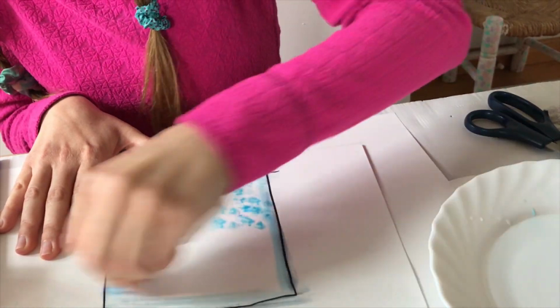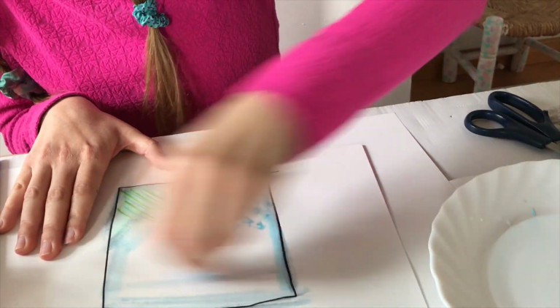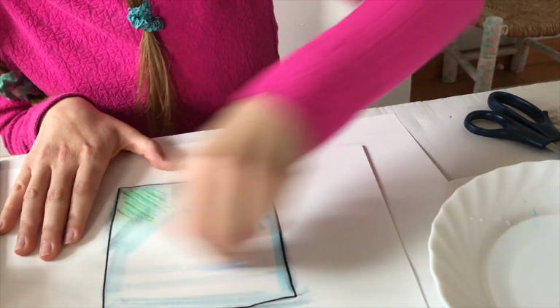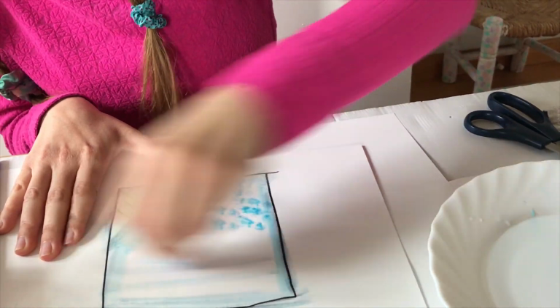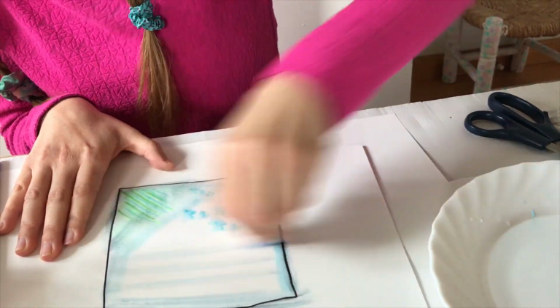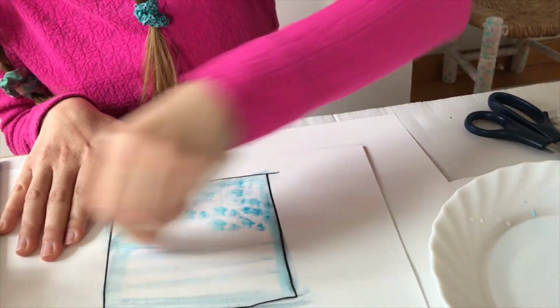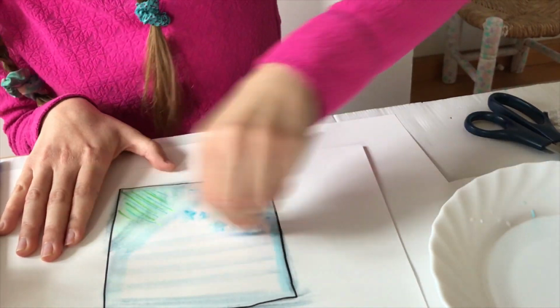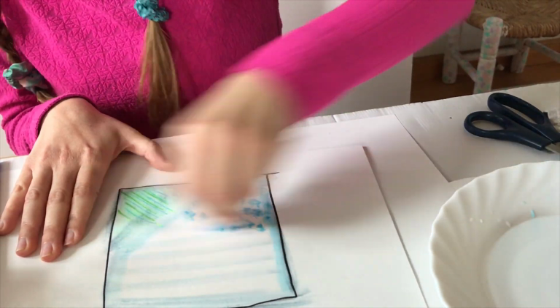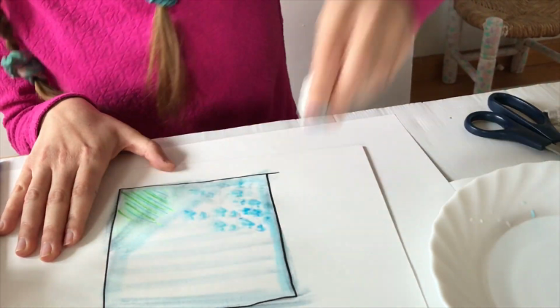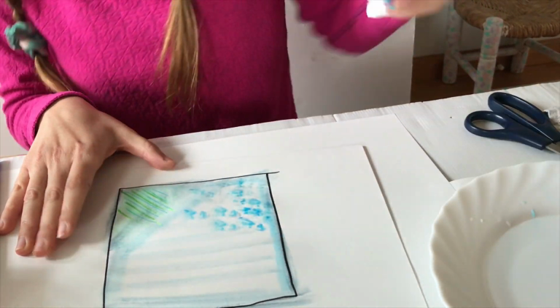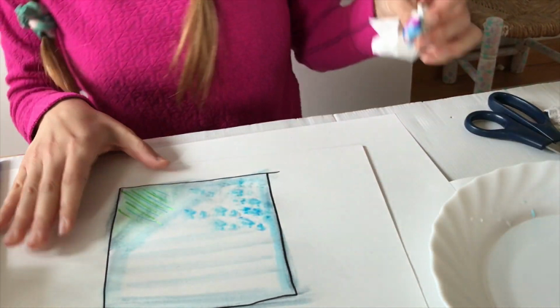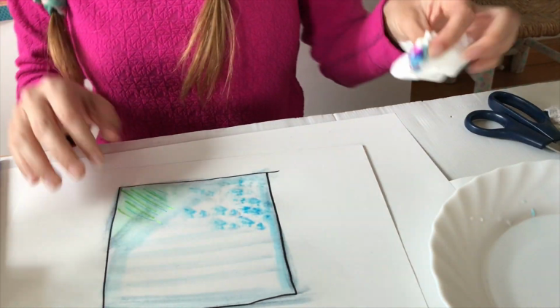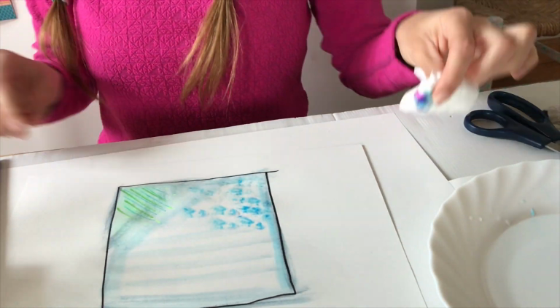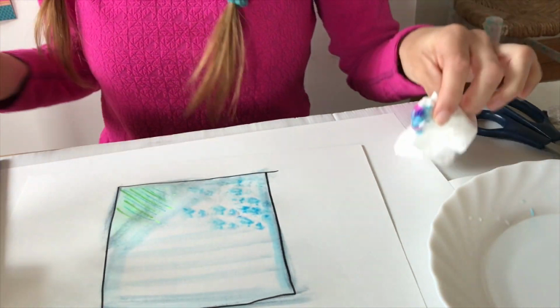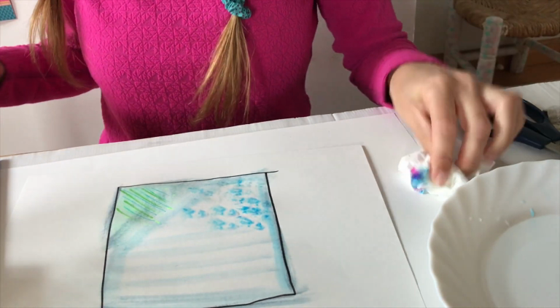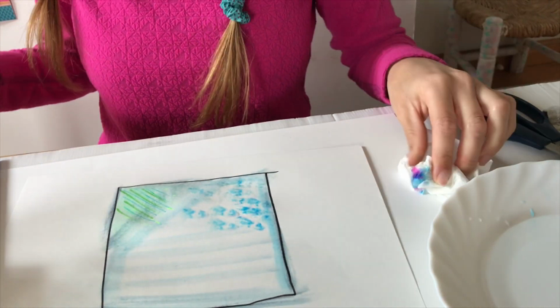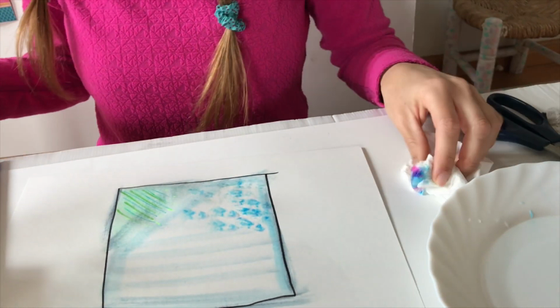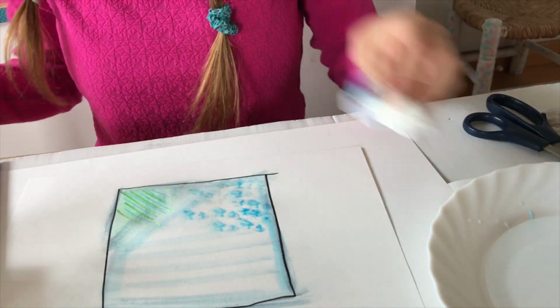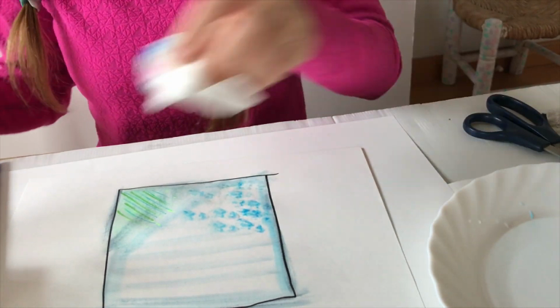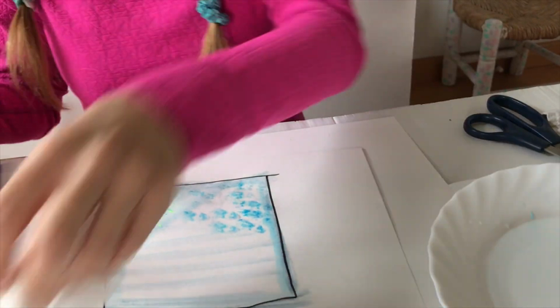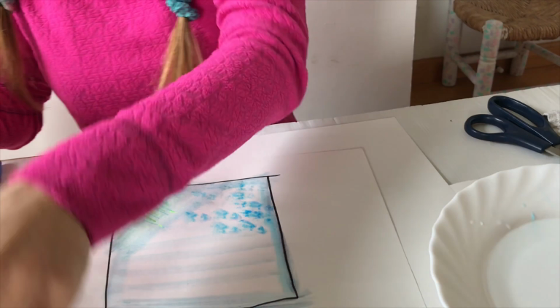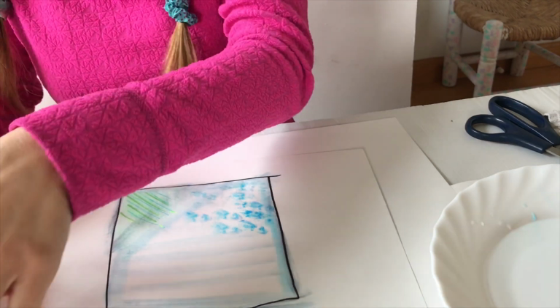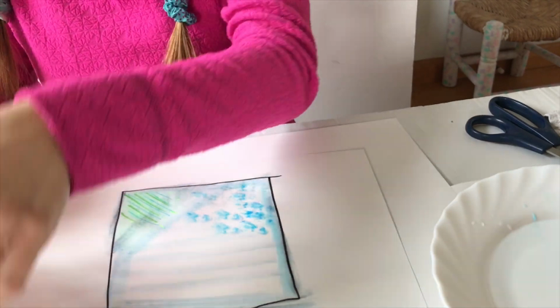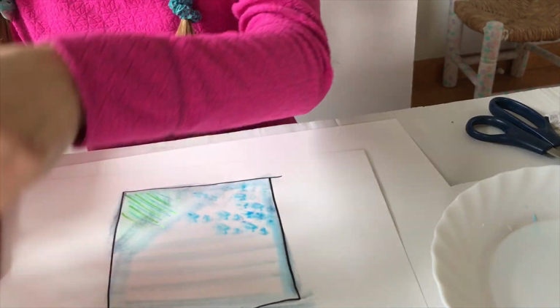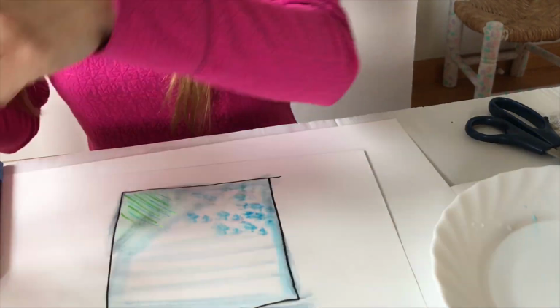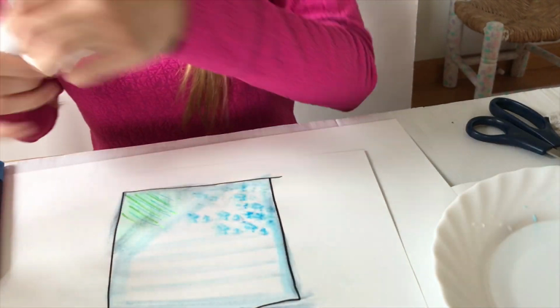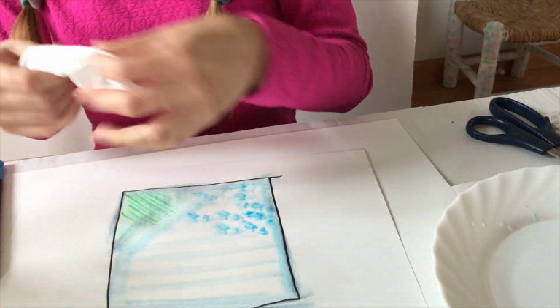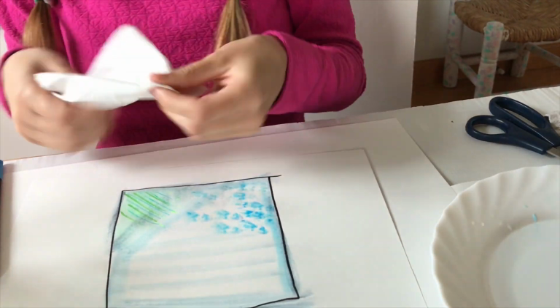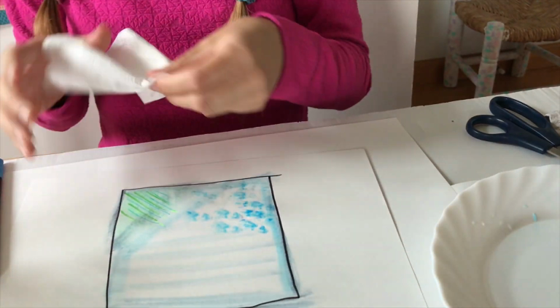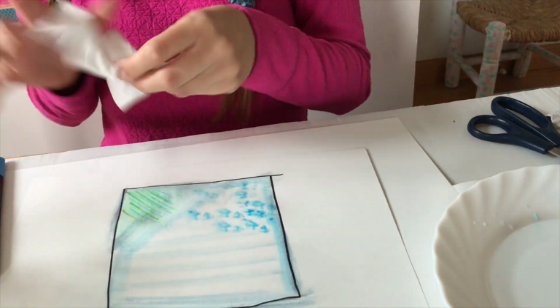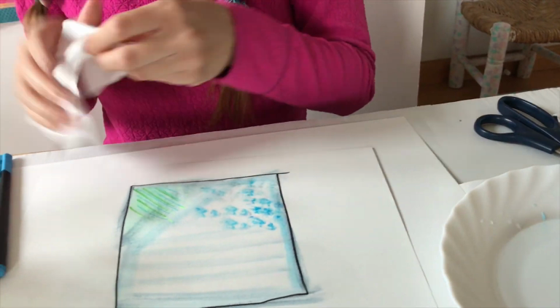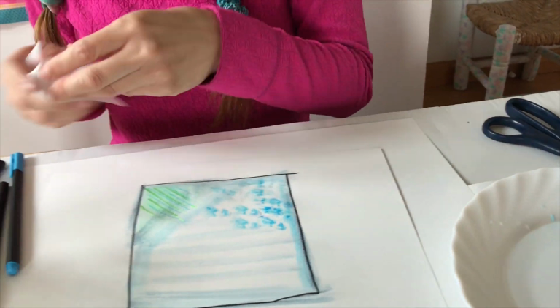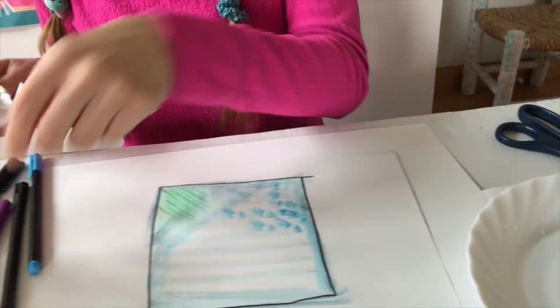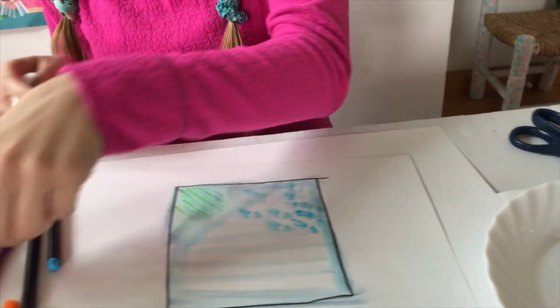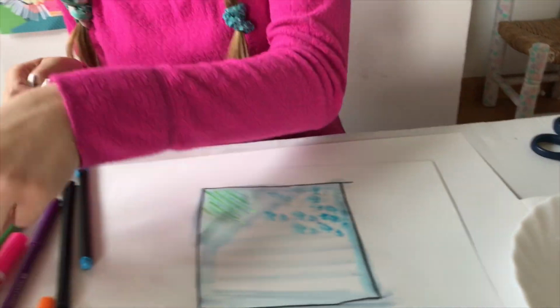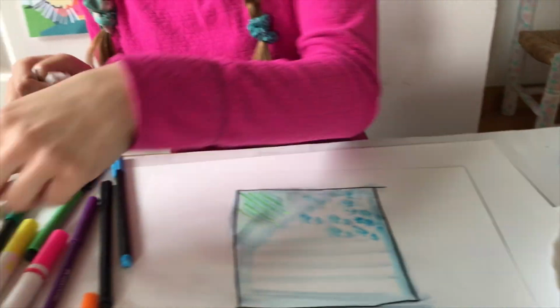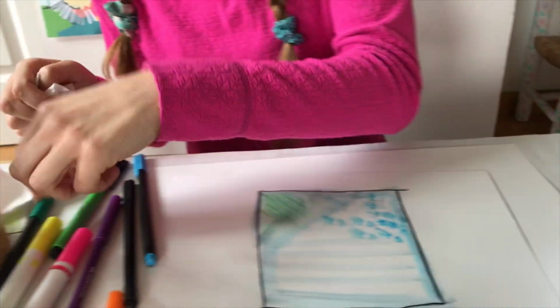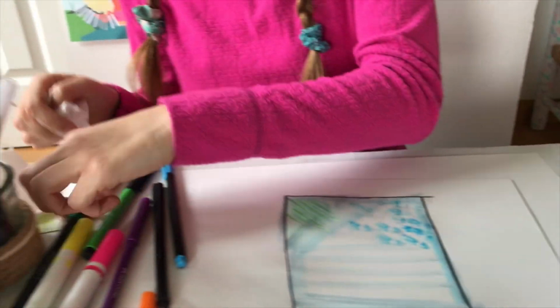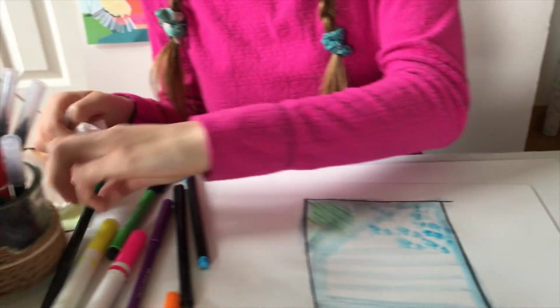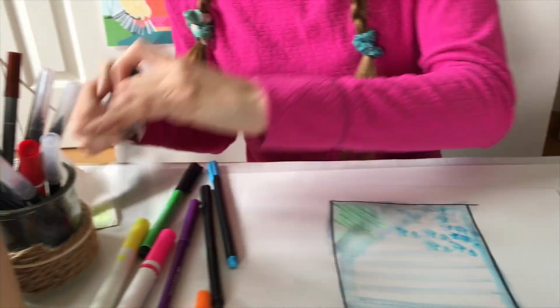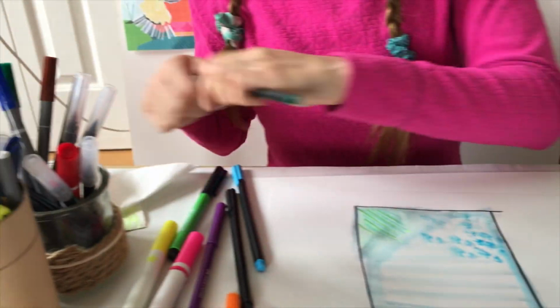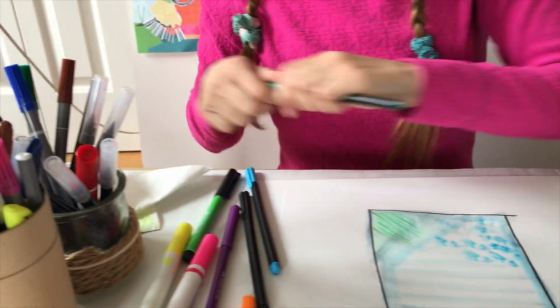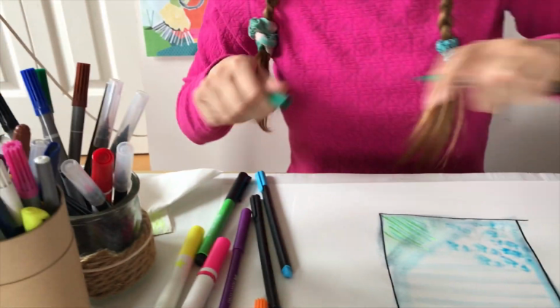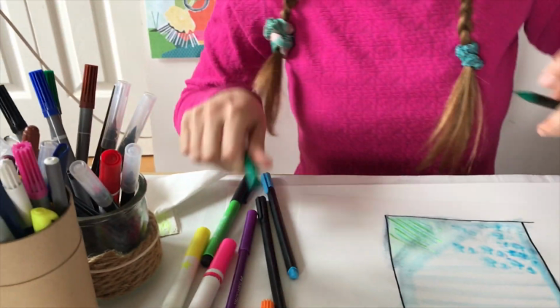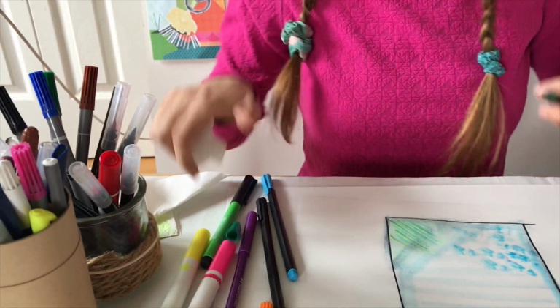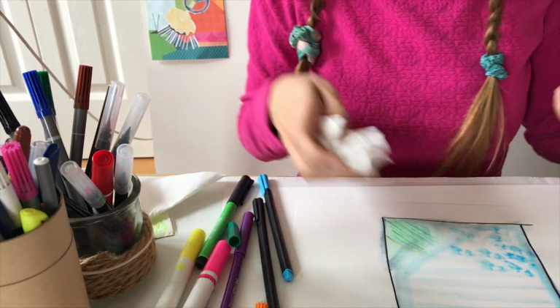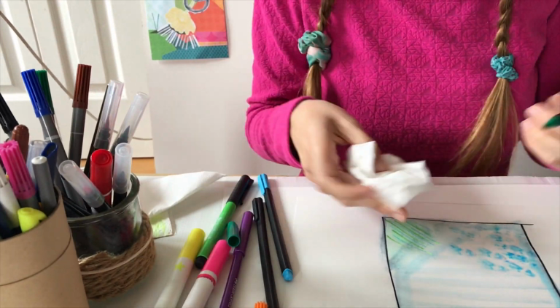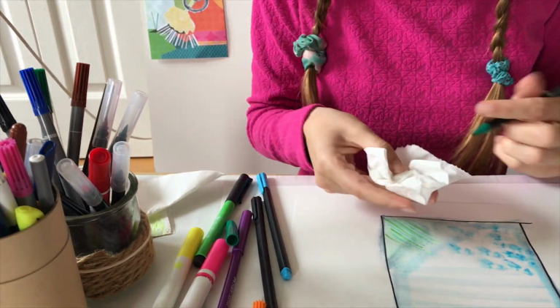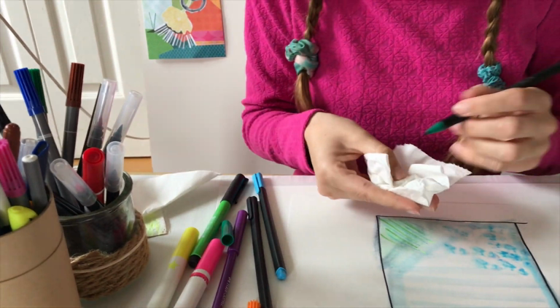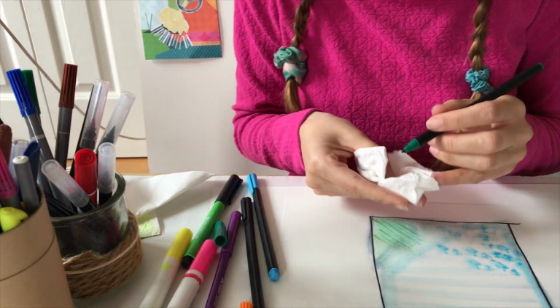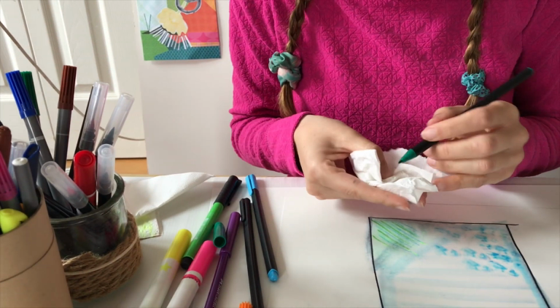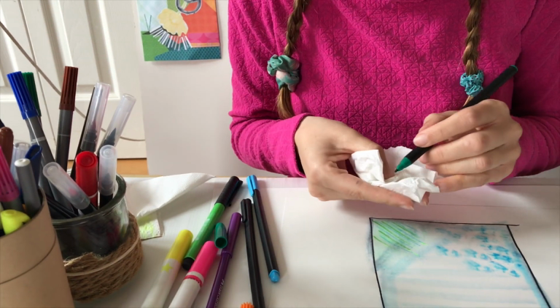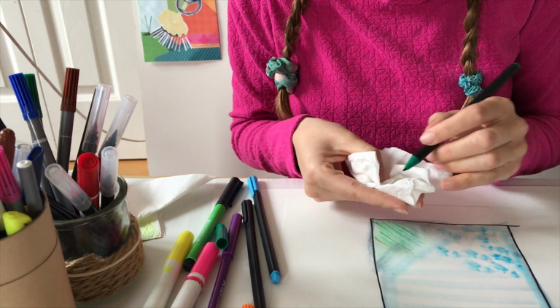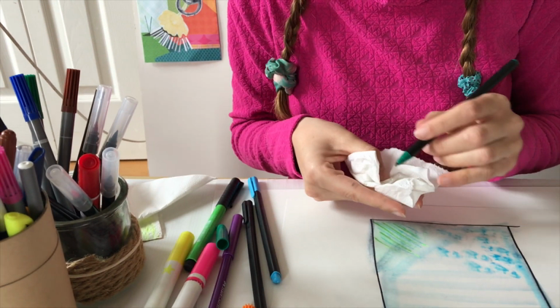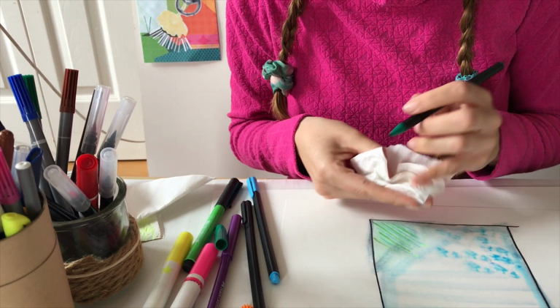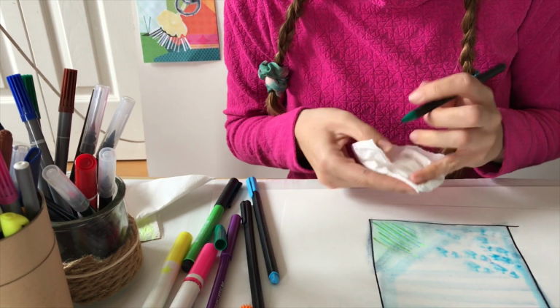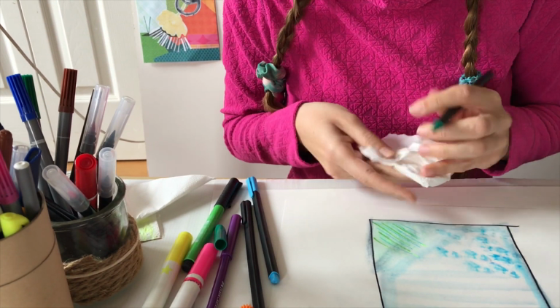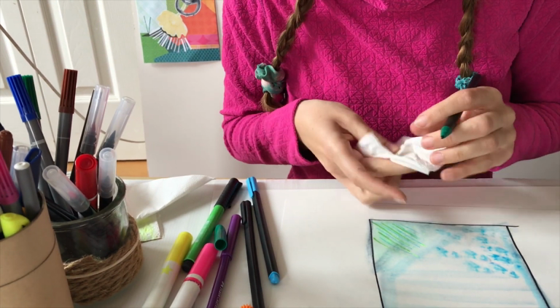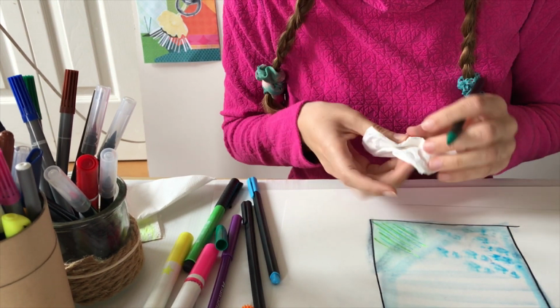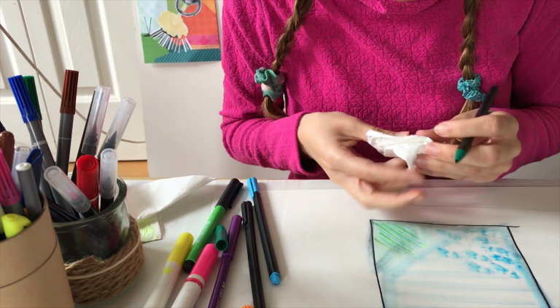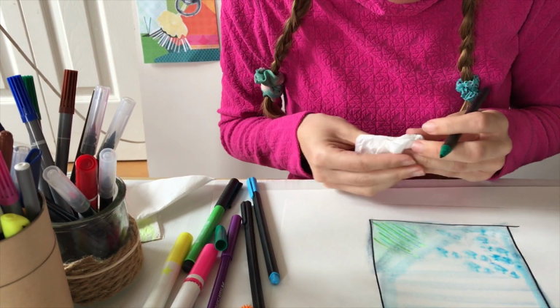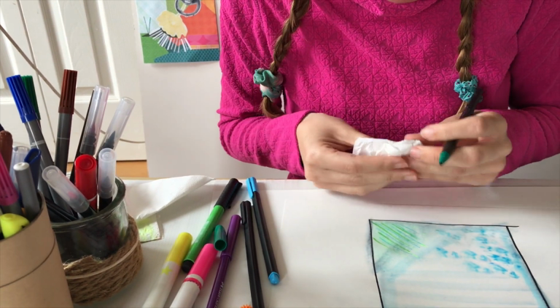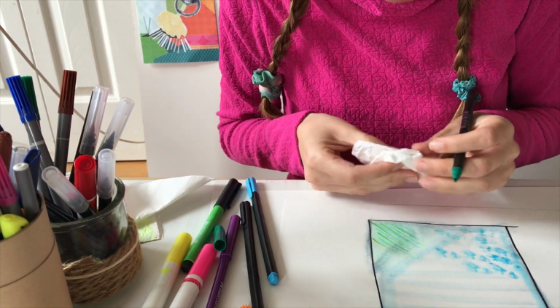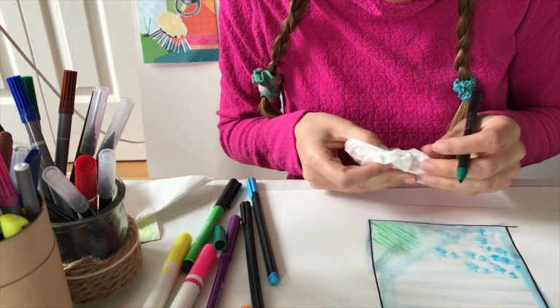And it kind of looks like paint. Now I'm gonna use toilet paper. I'm guessing it works the same way, but just in case.